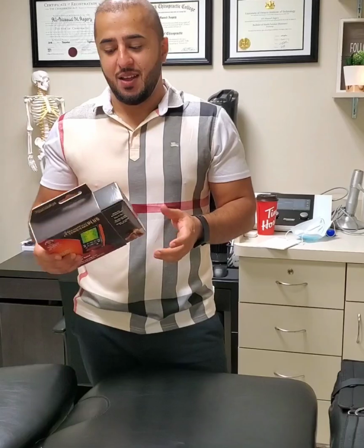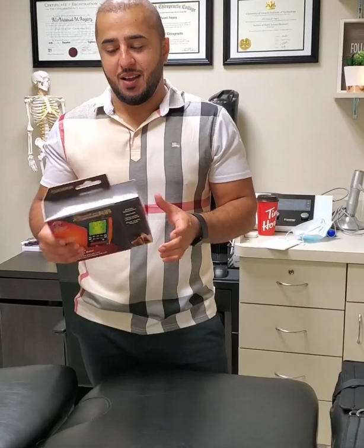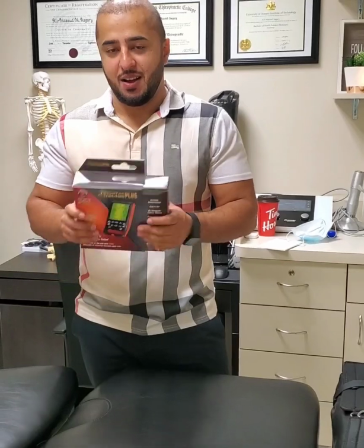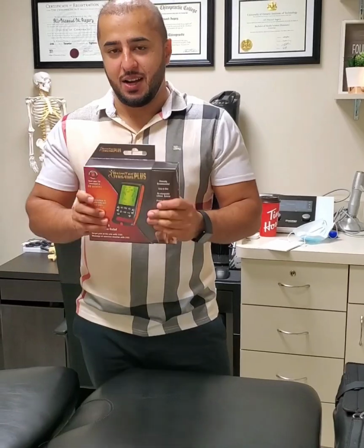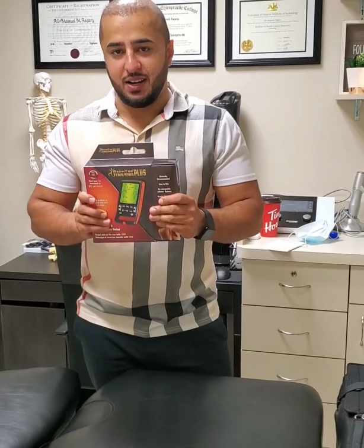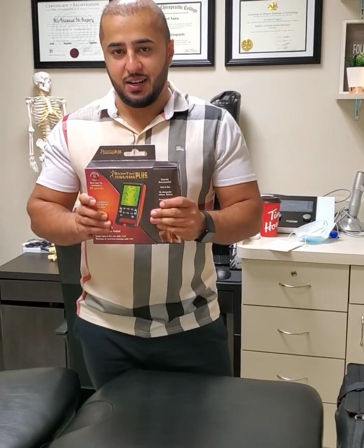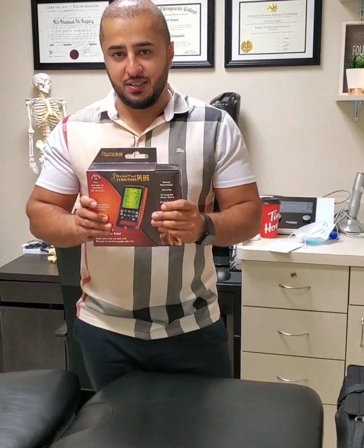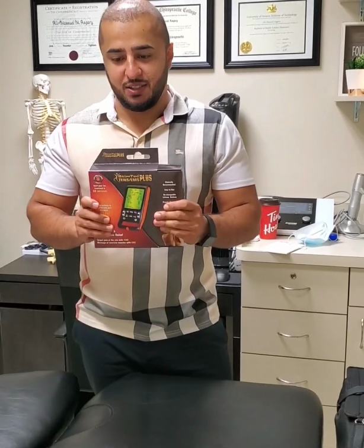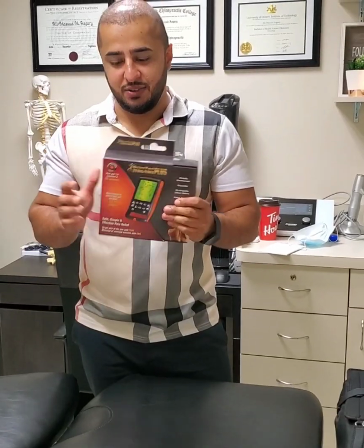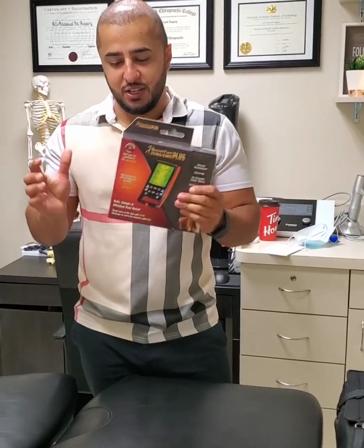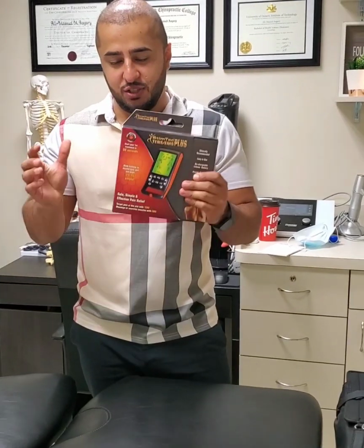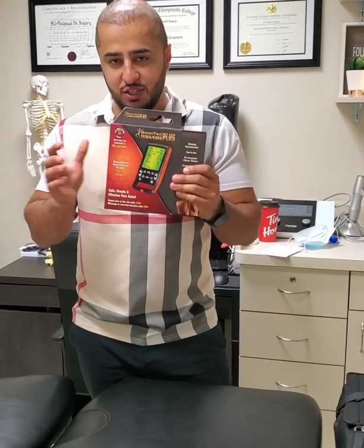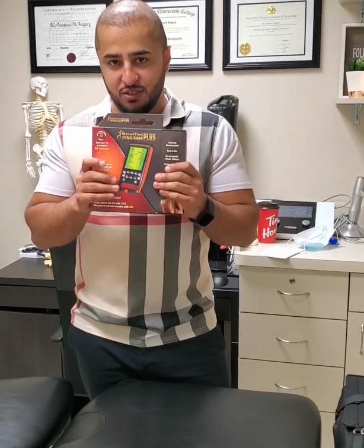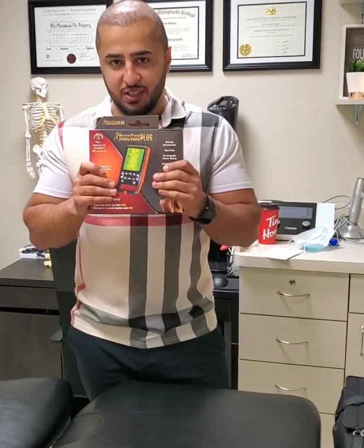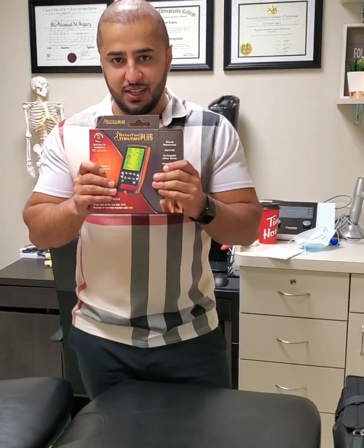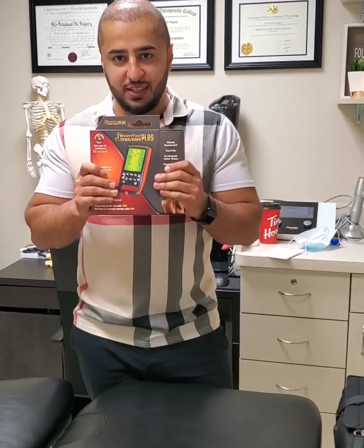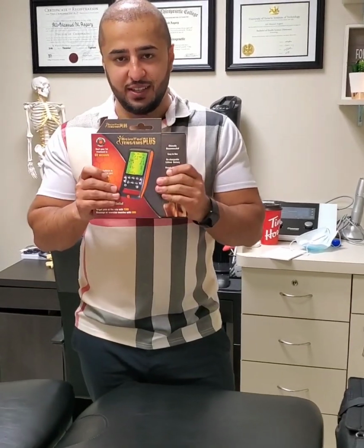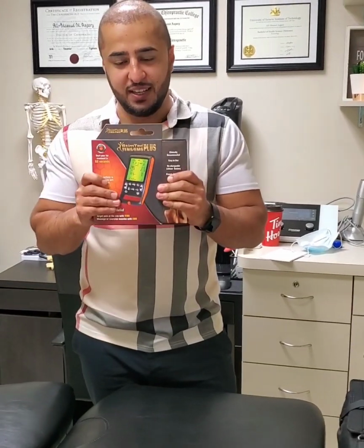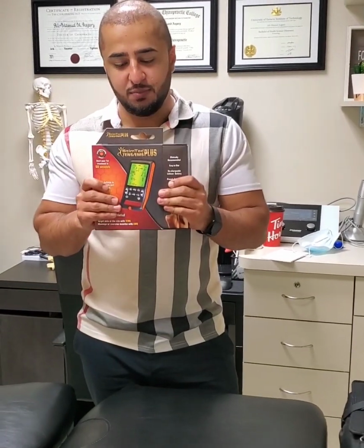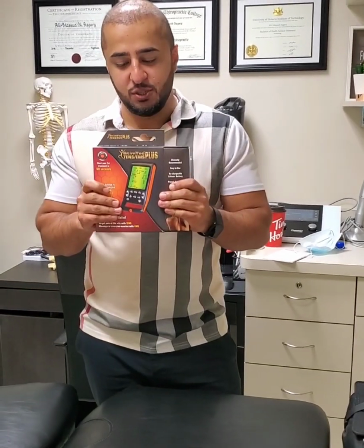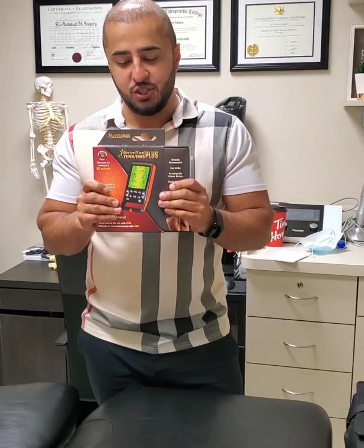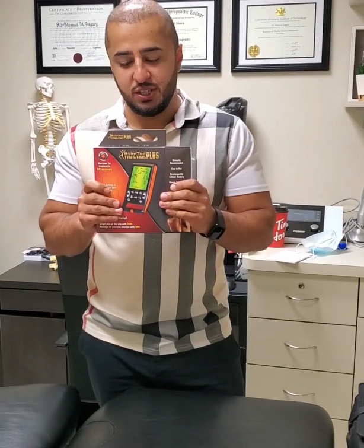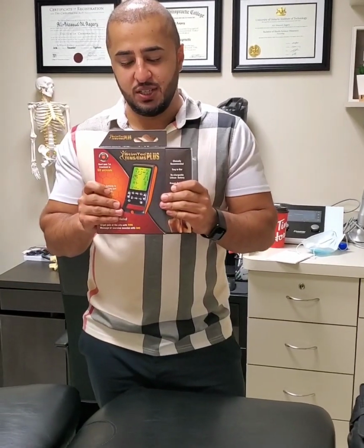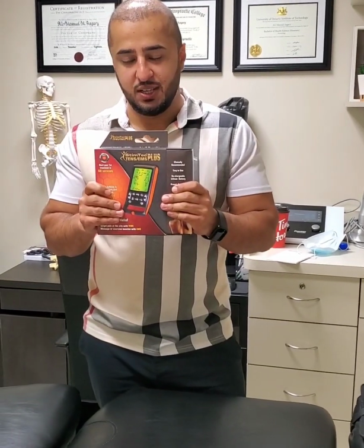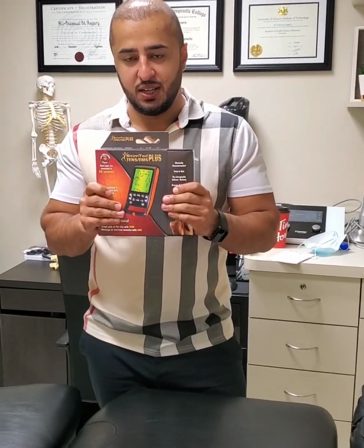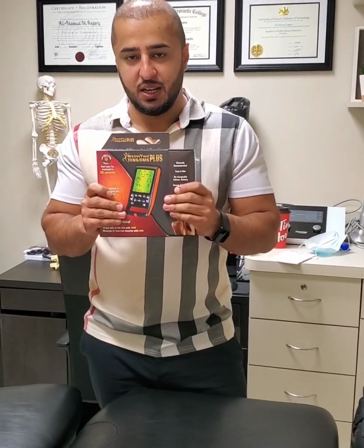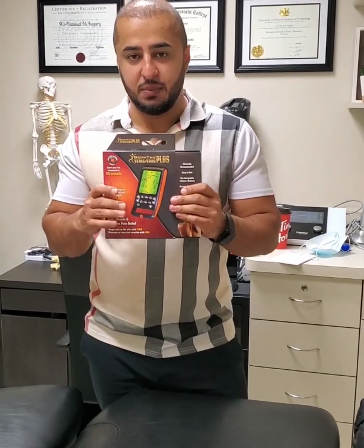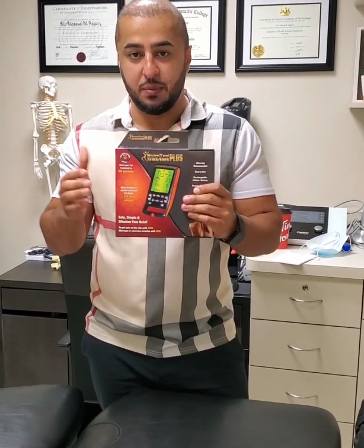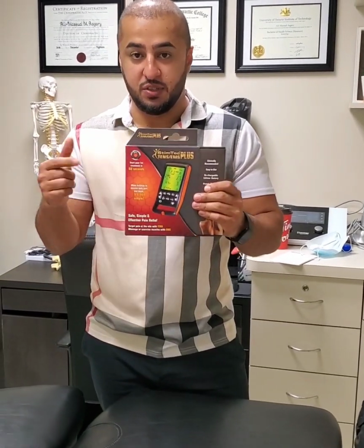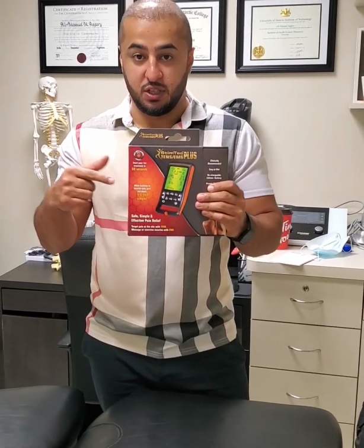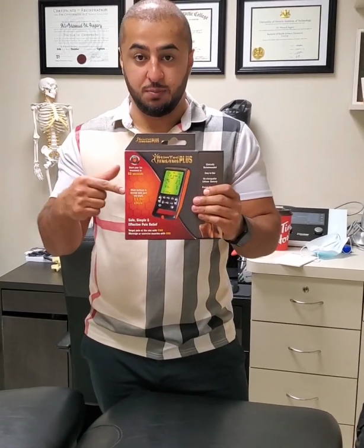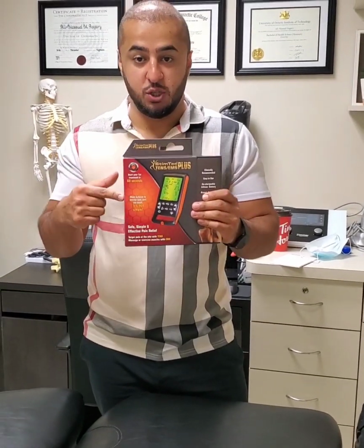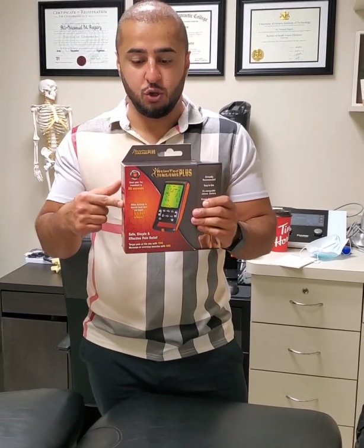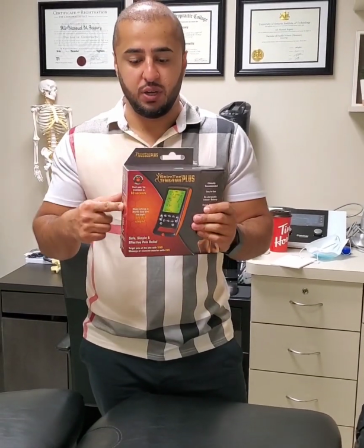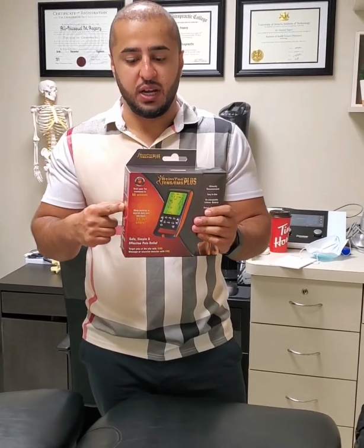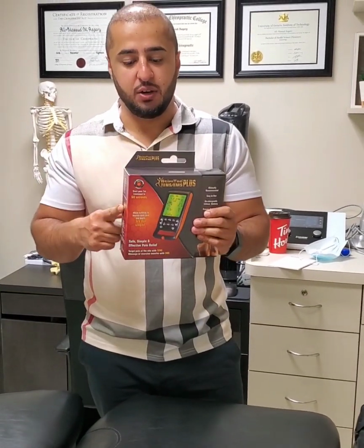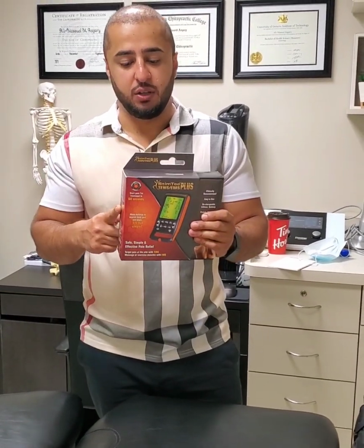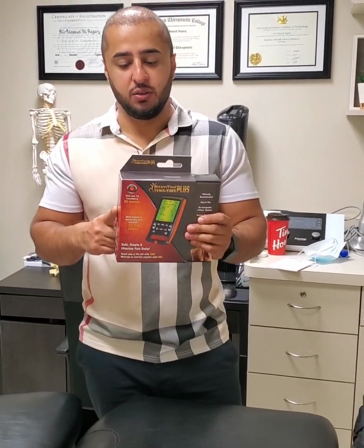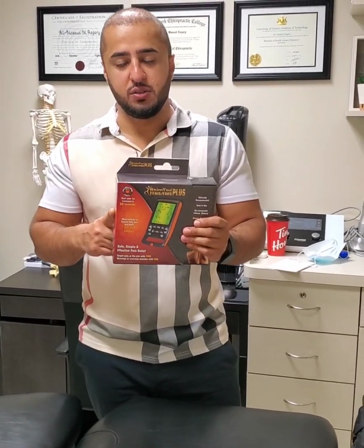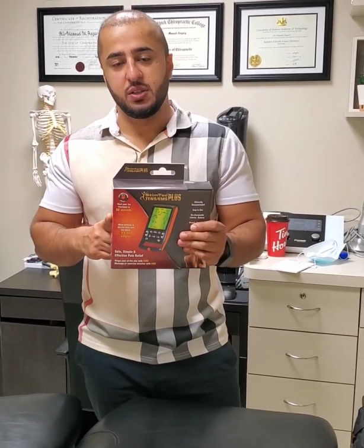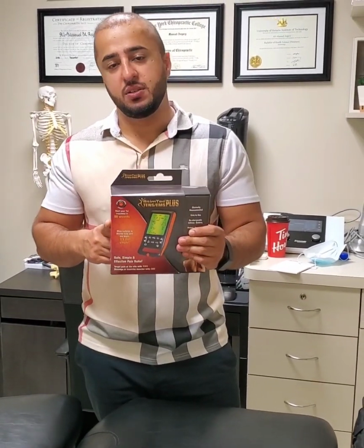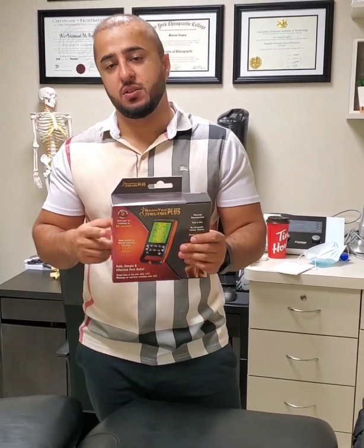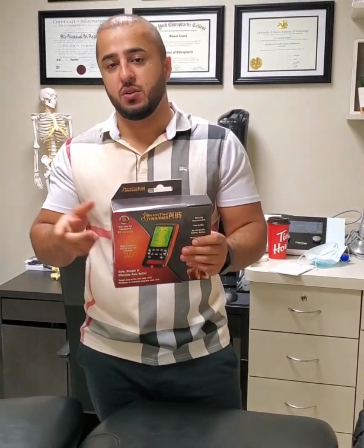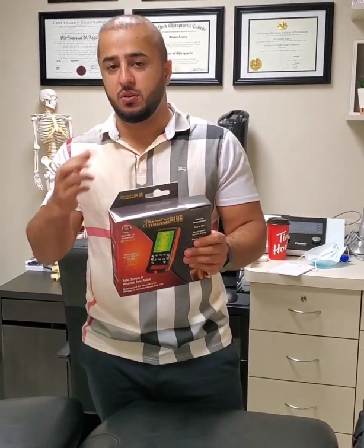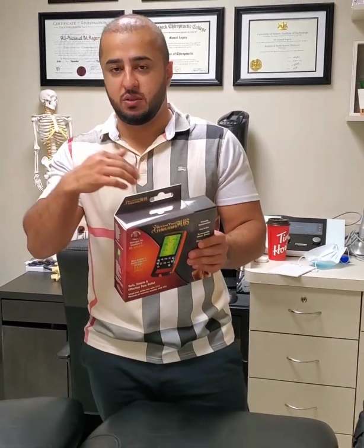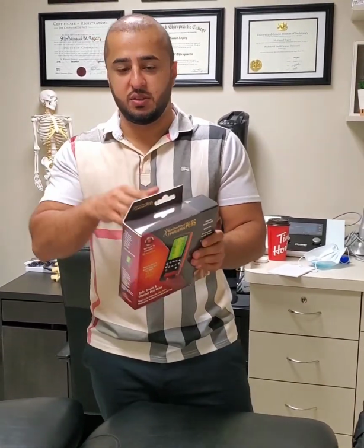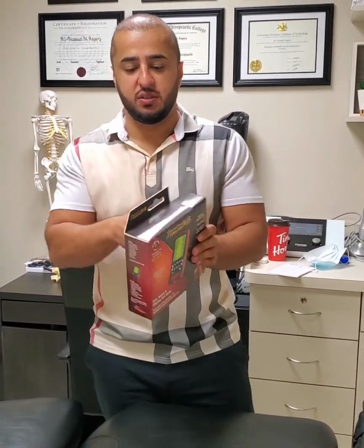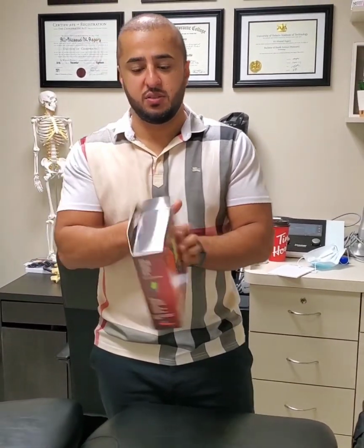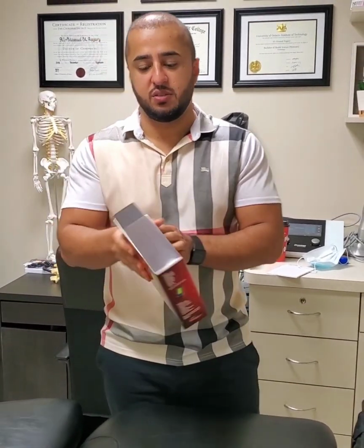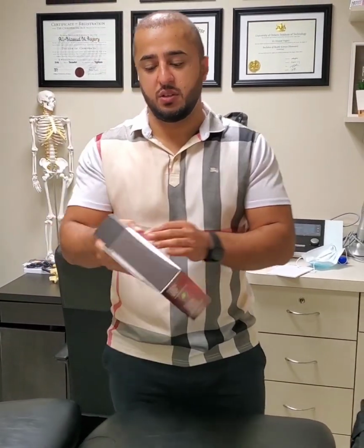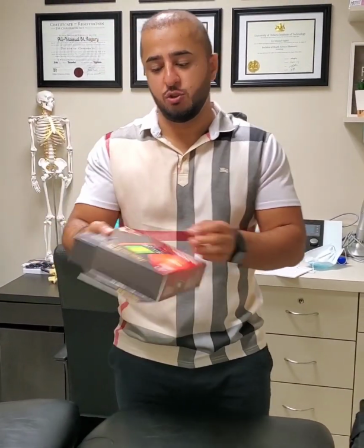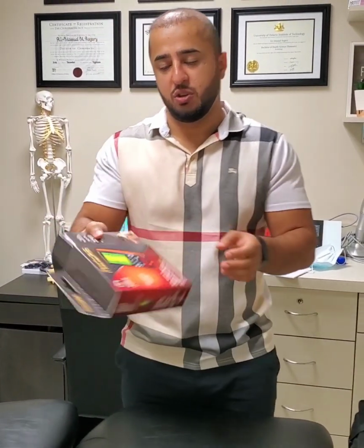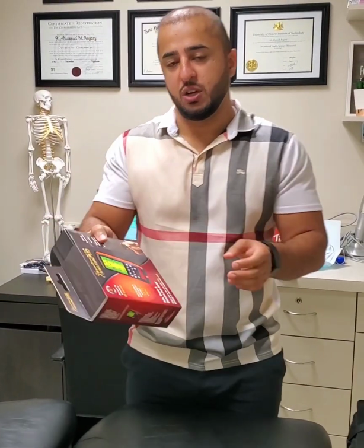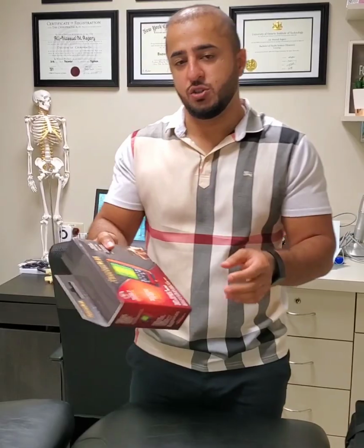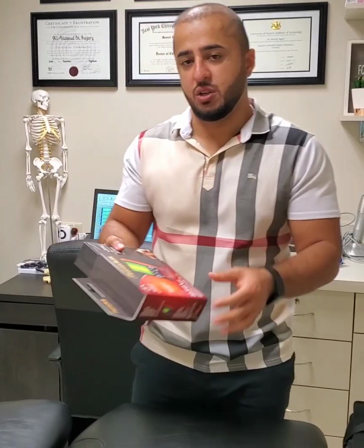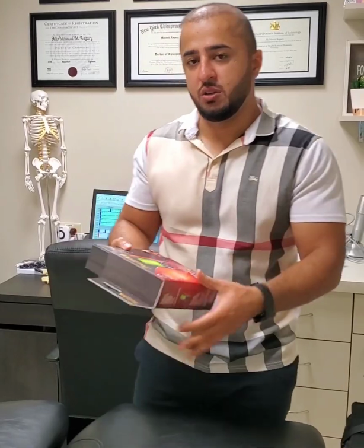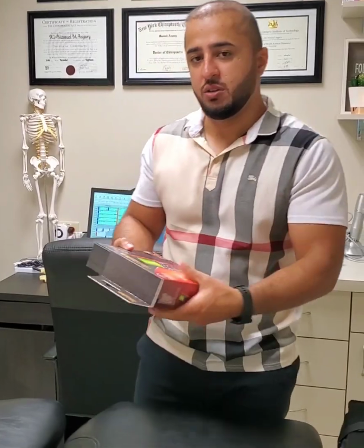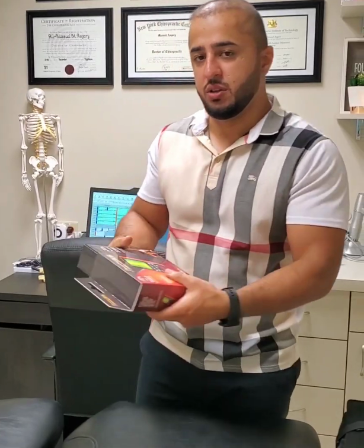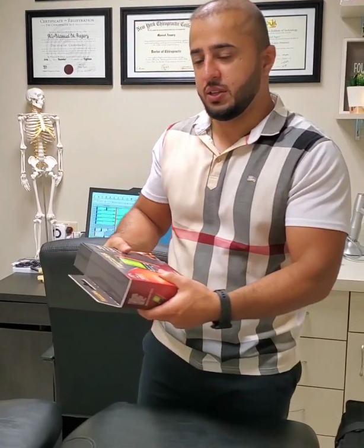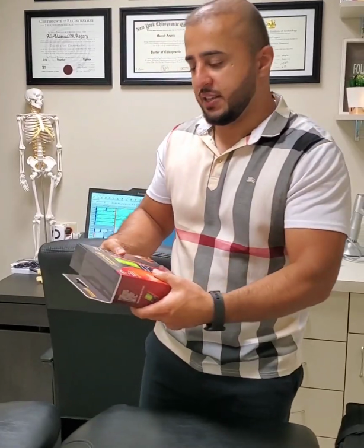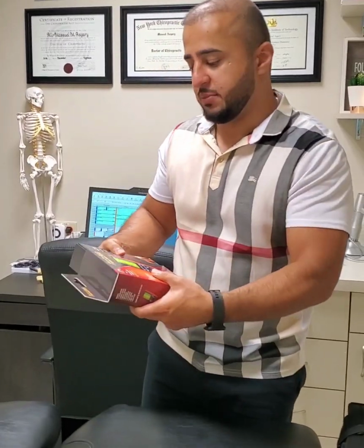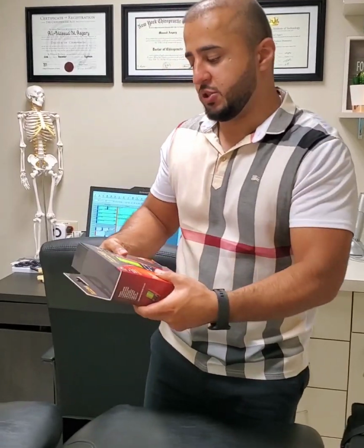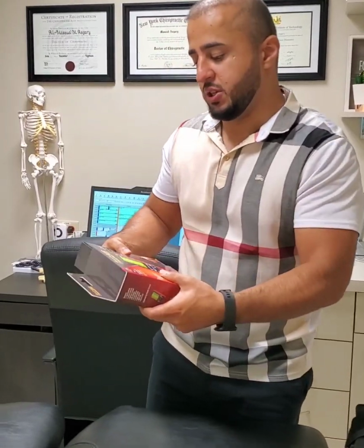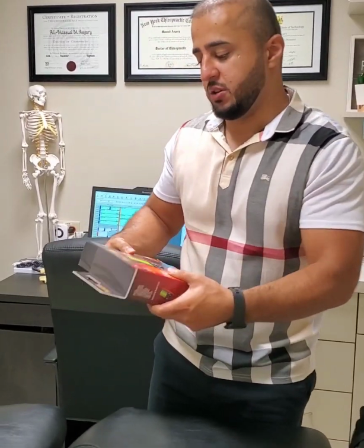Alright guys, congratulations on getting the TENS machine. I'm just going to be showing you how to use it. This is just an introduction to the TENS machine.